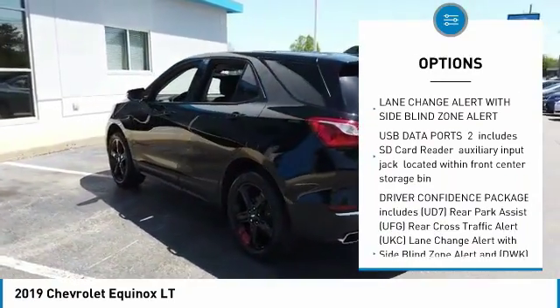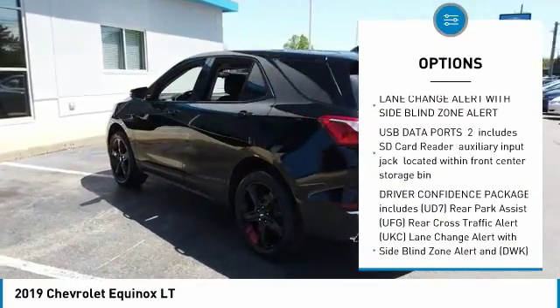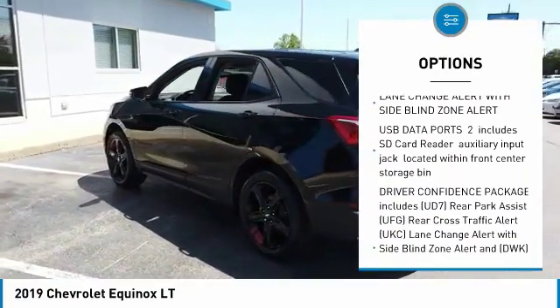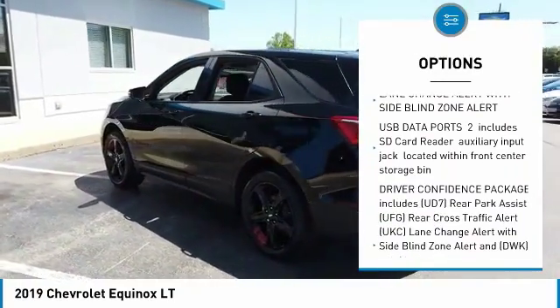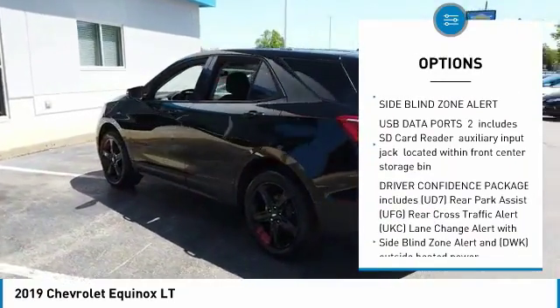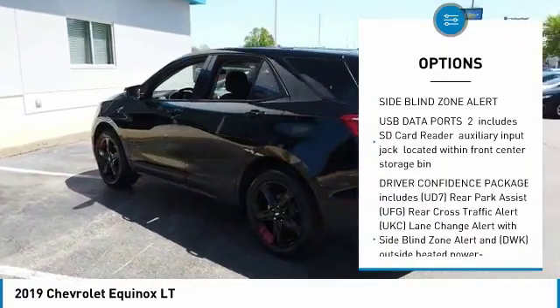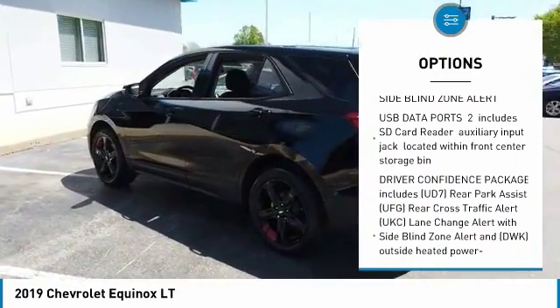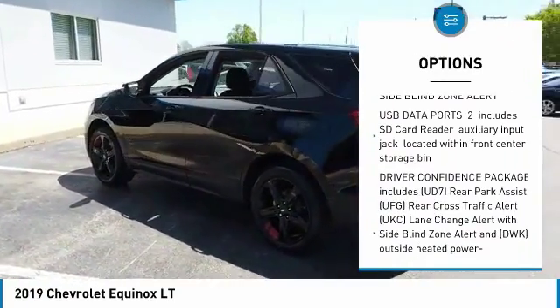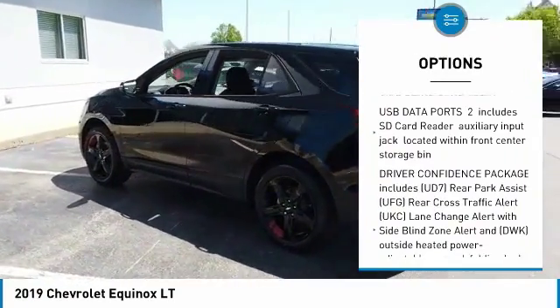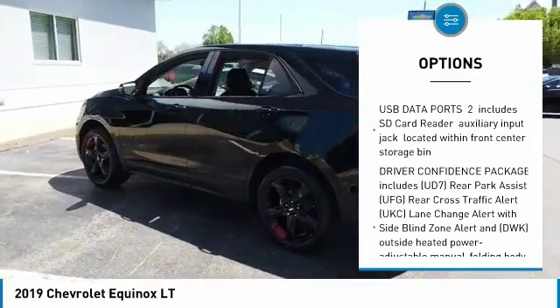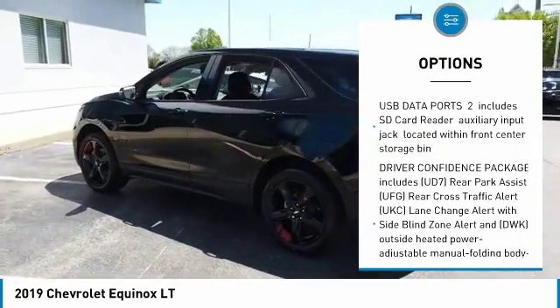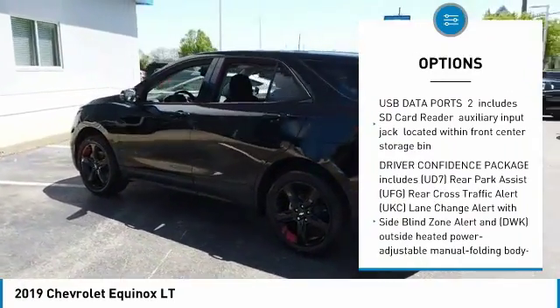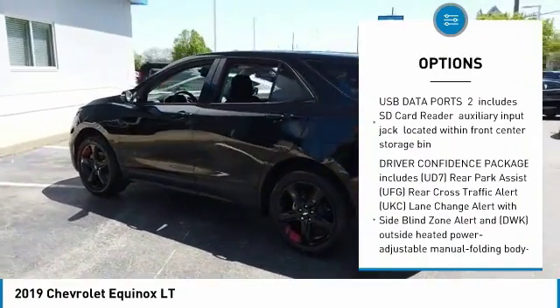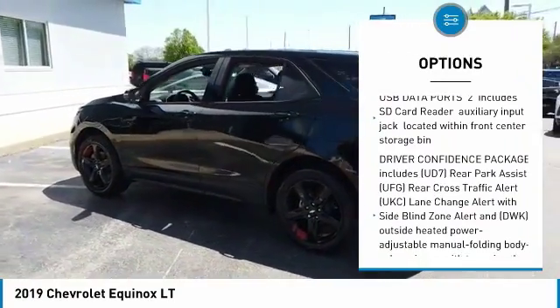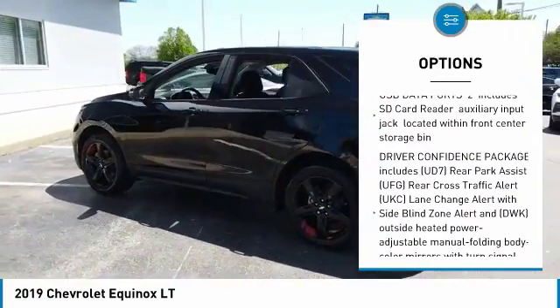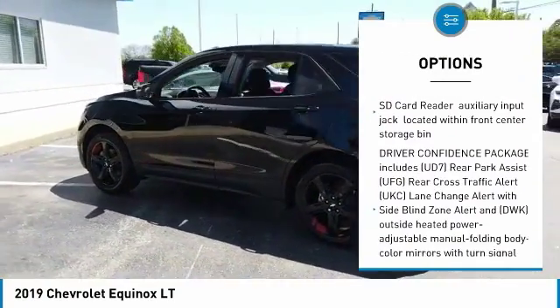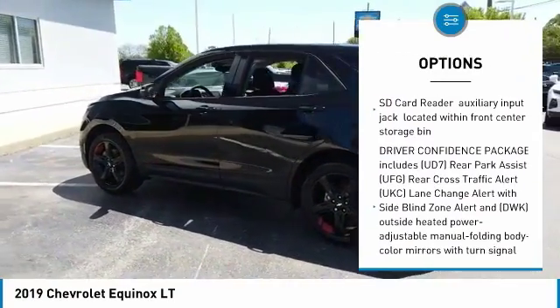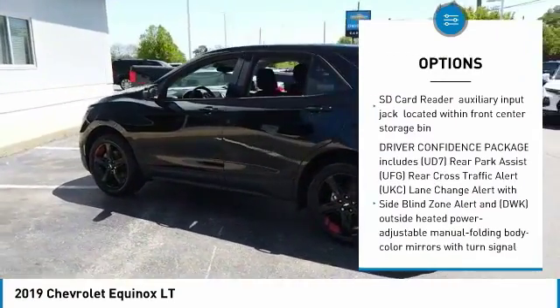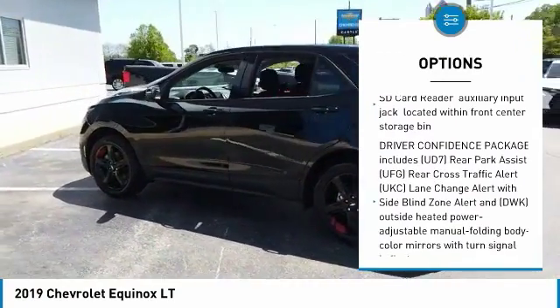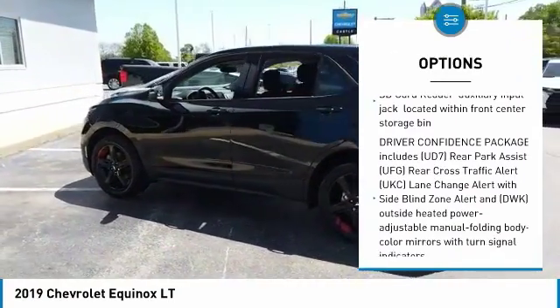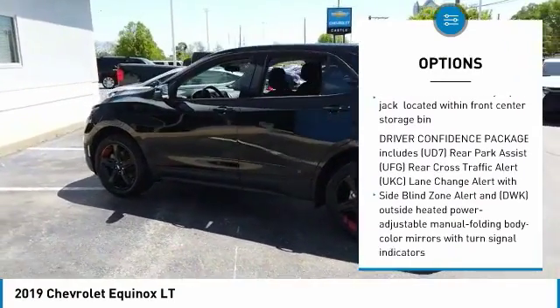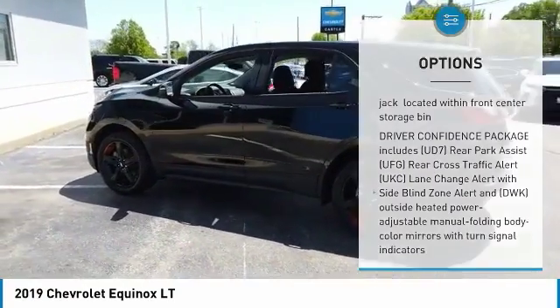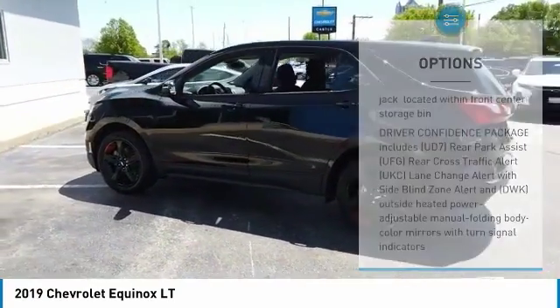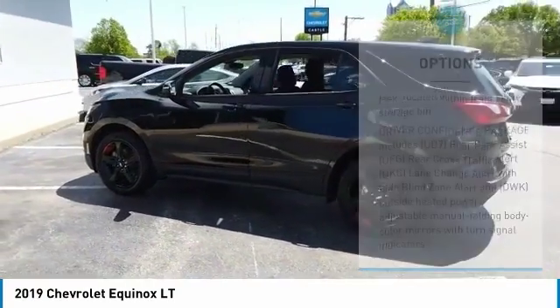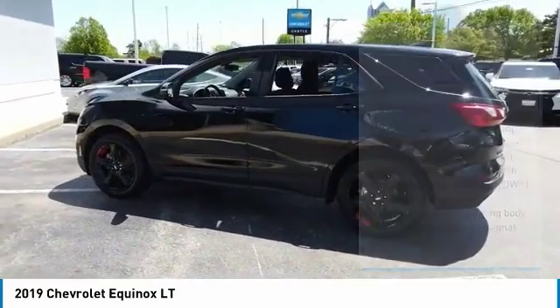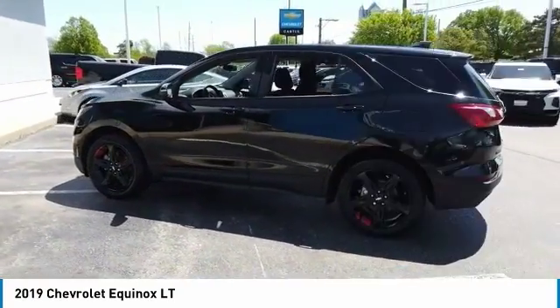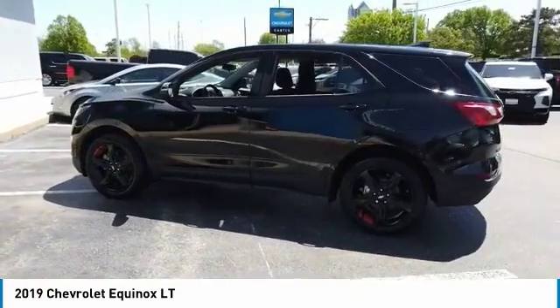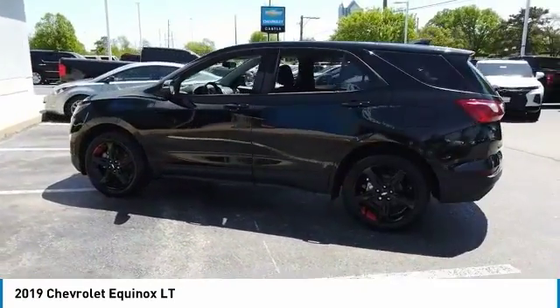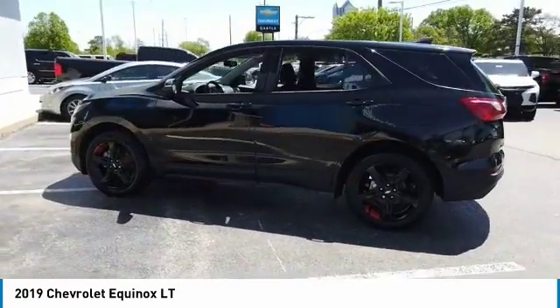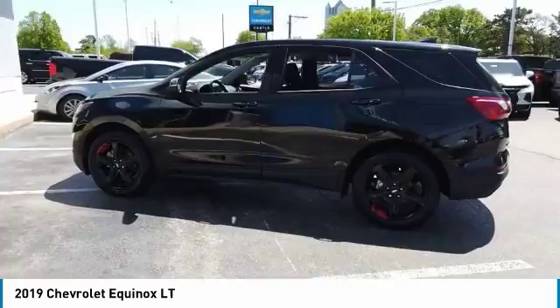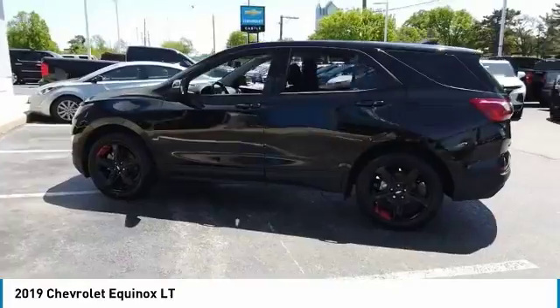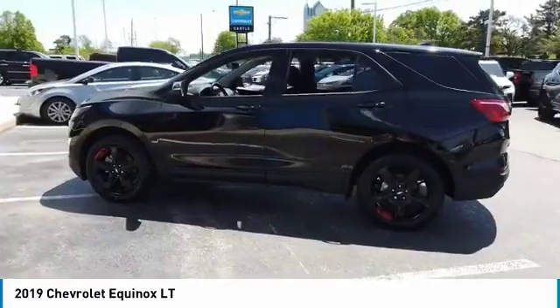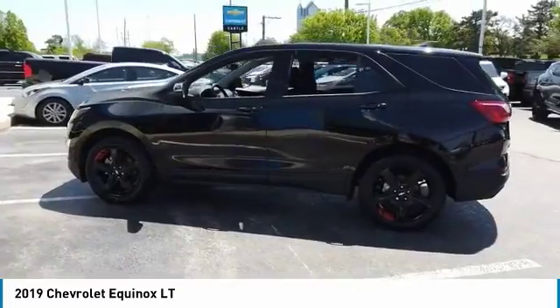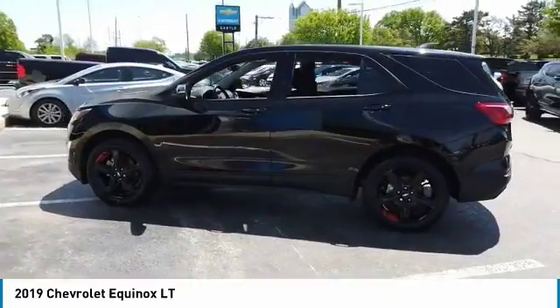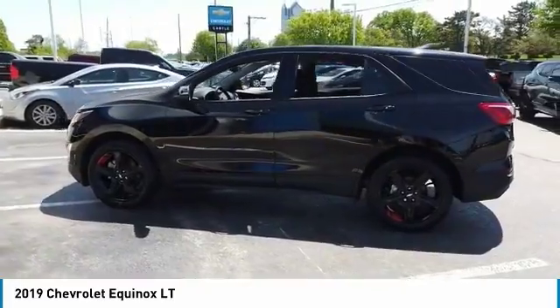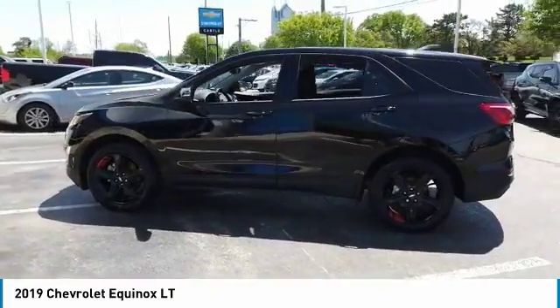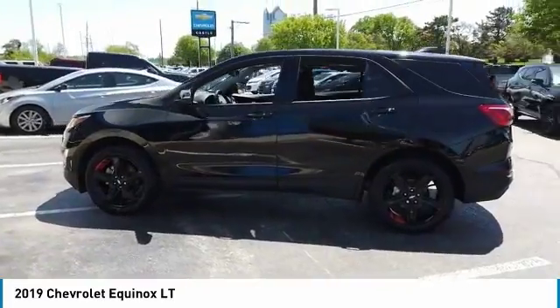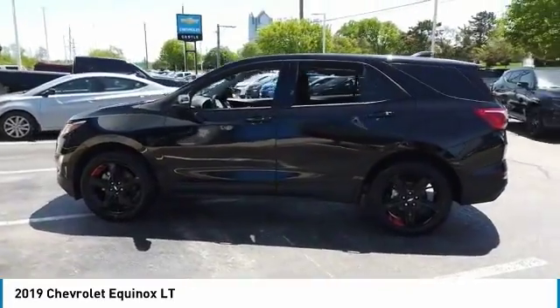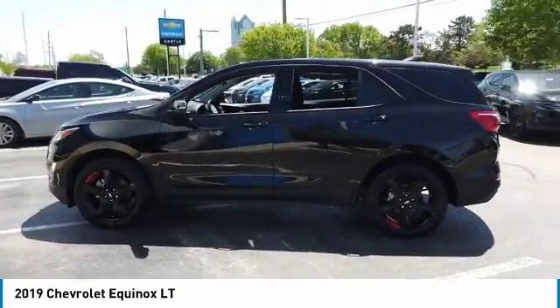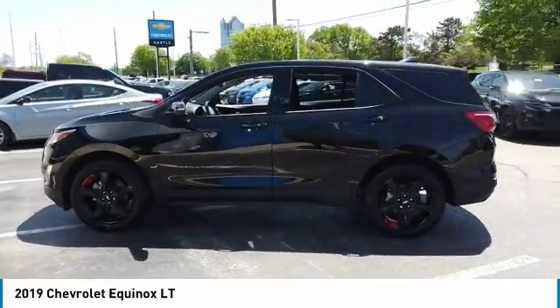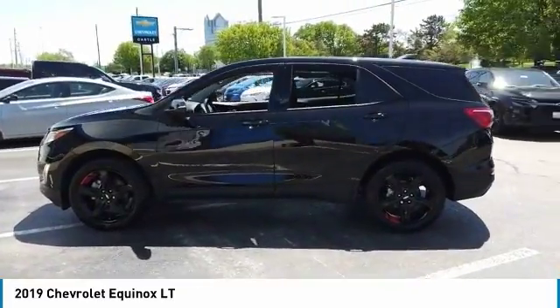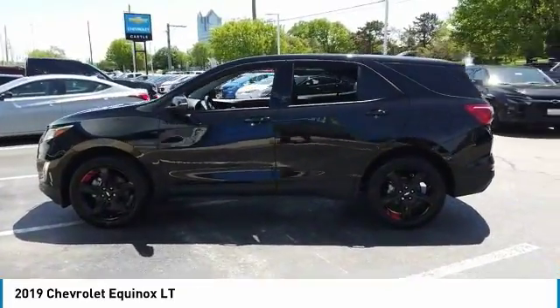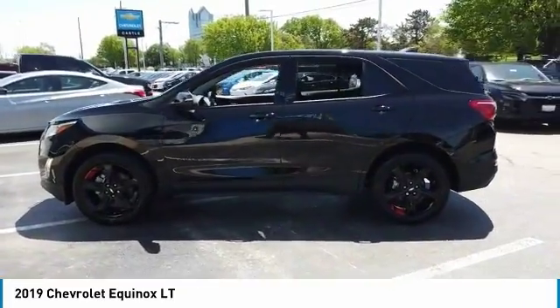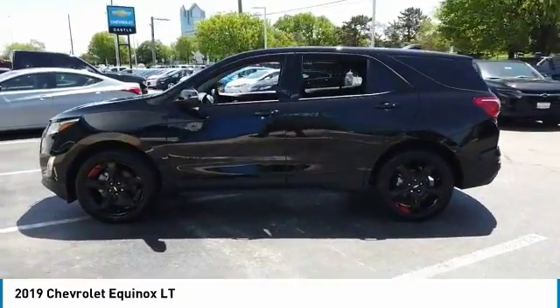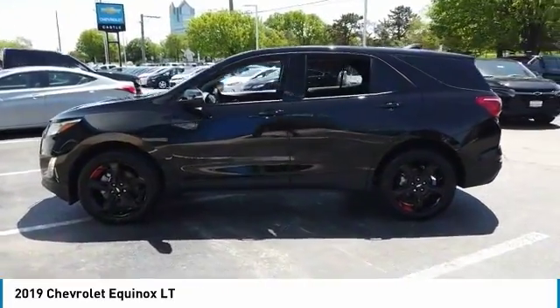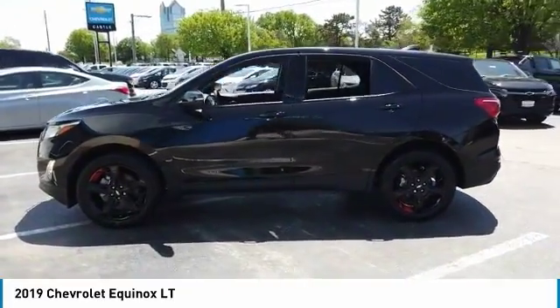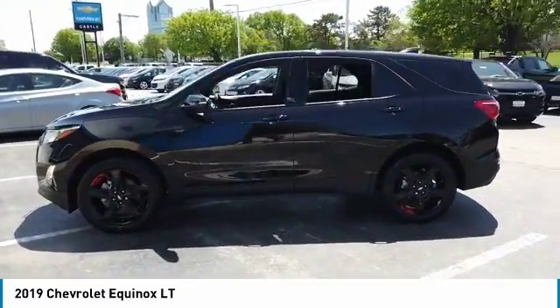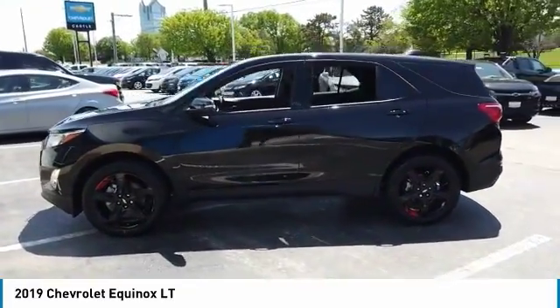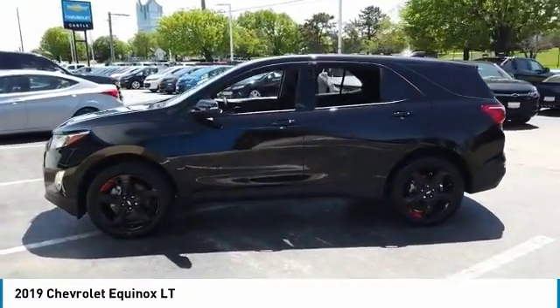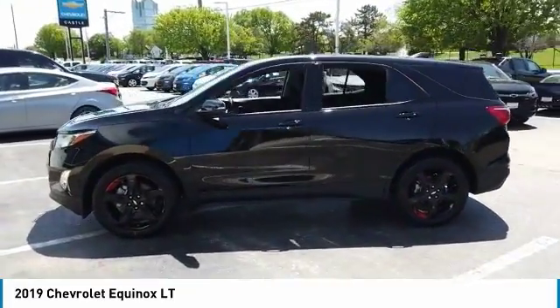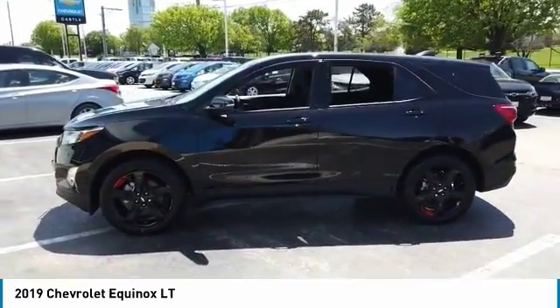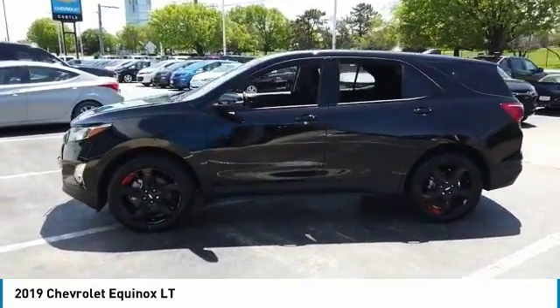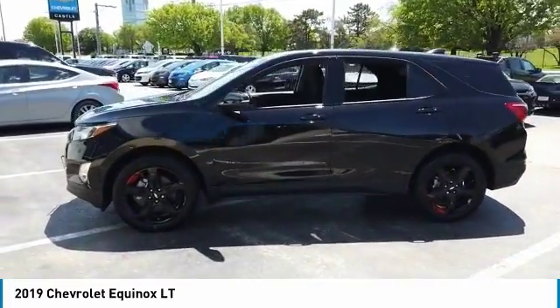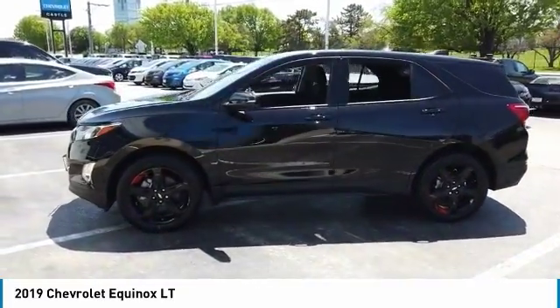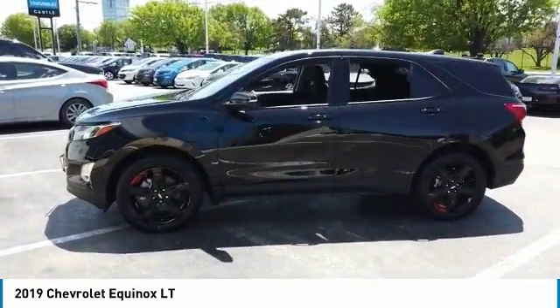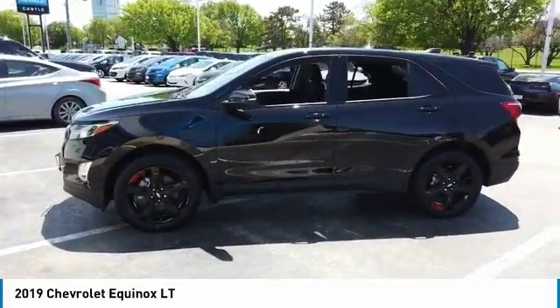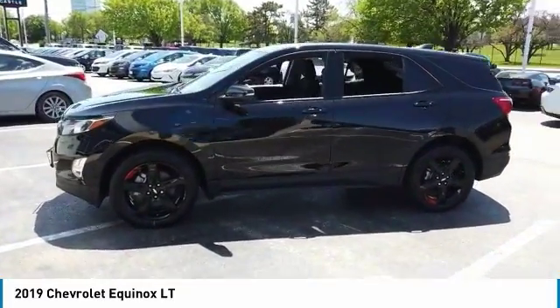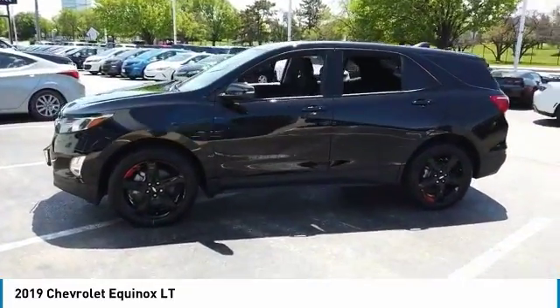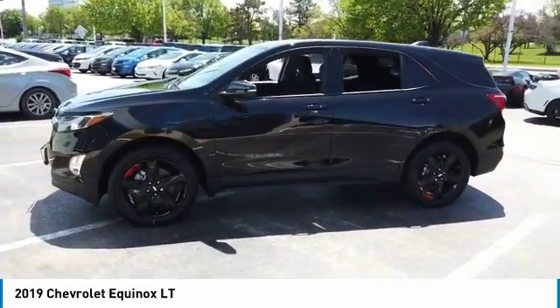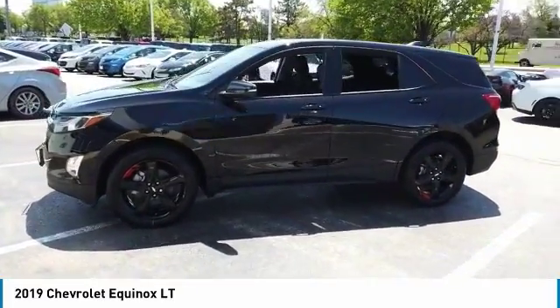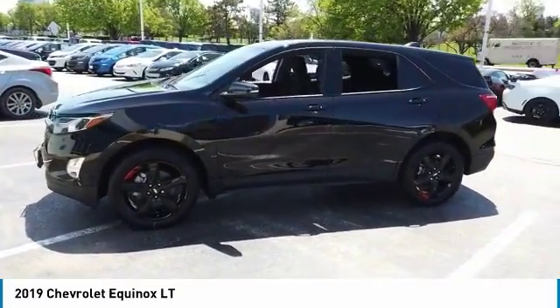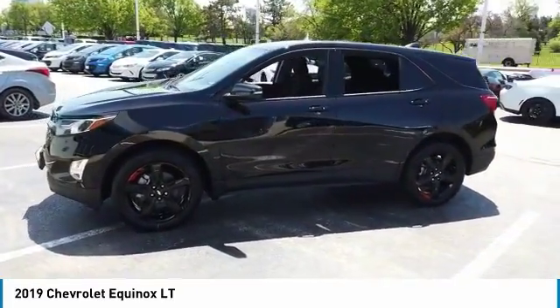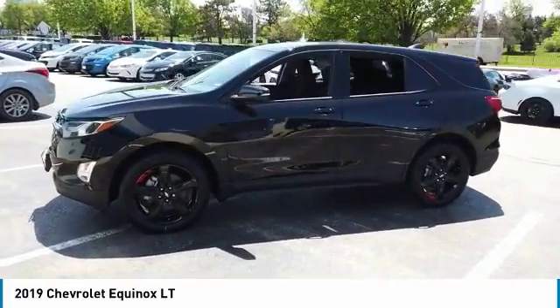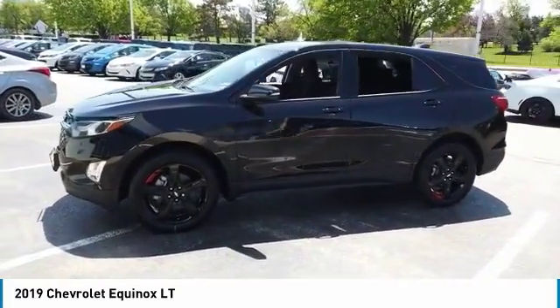FWD, heated driver and front passenger seats, privacy glass, heated mirrors, HID headlights.